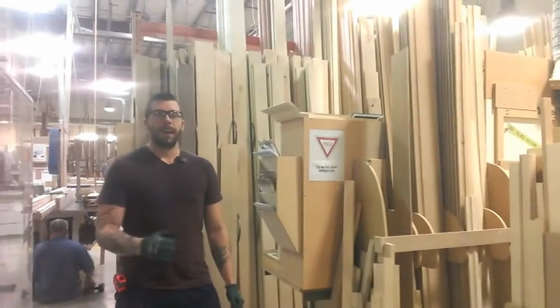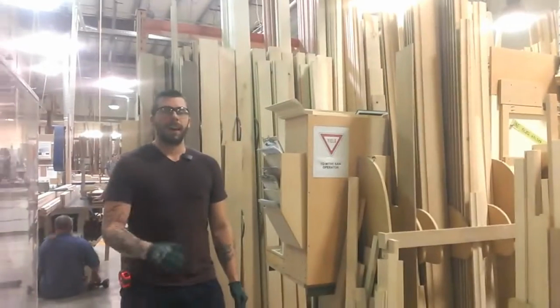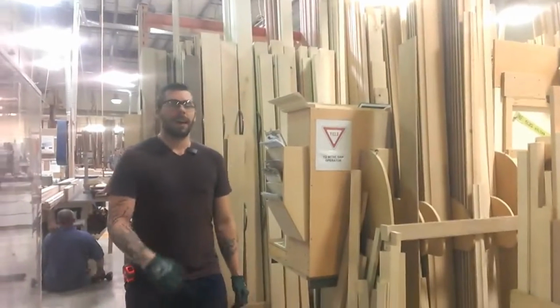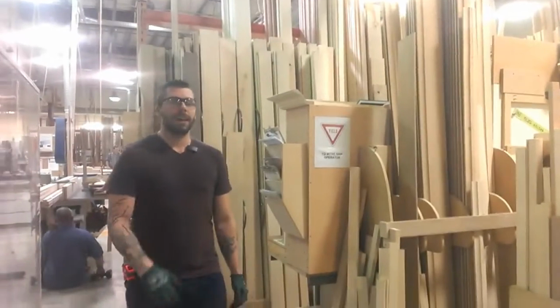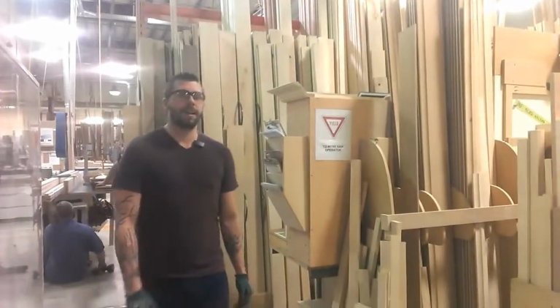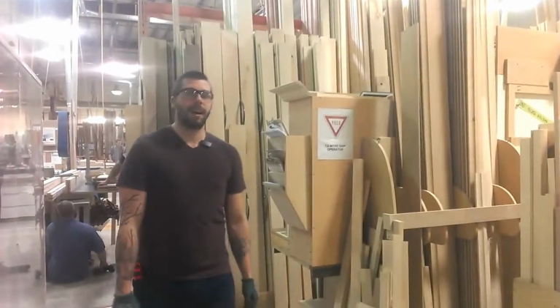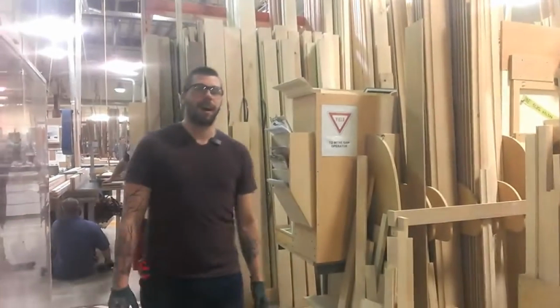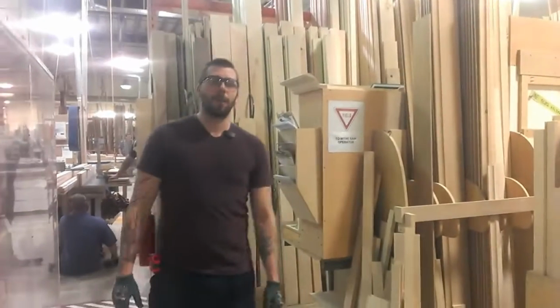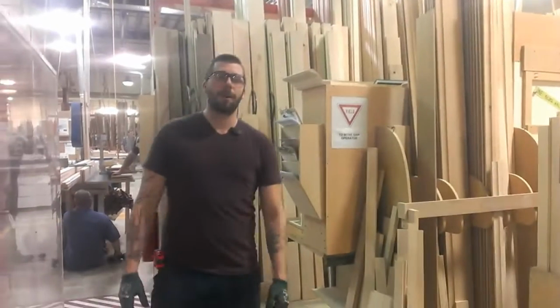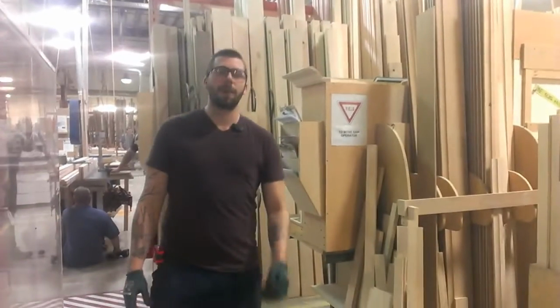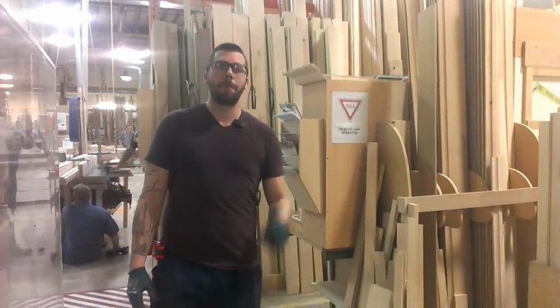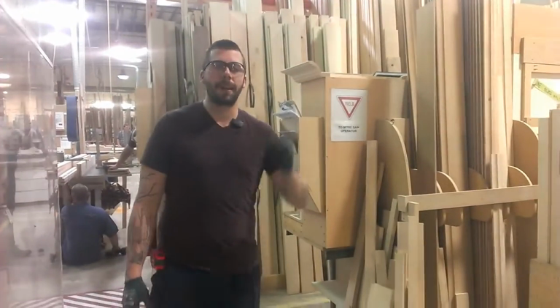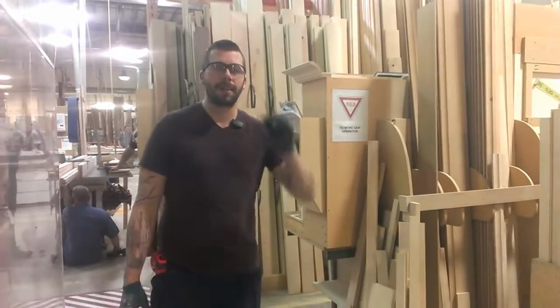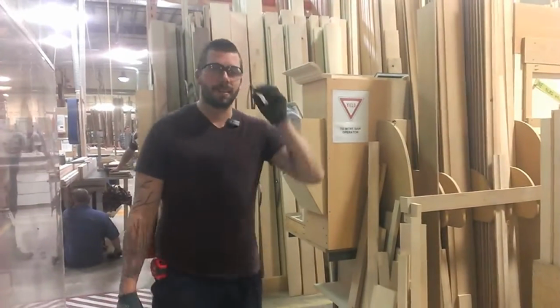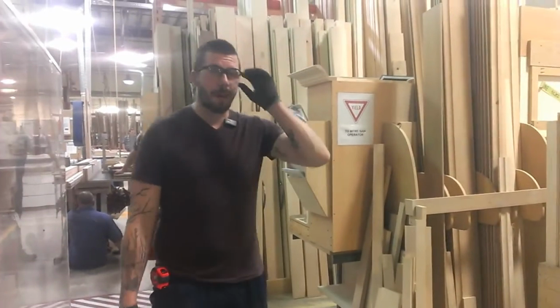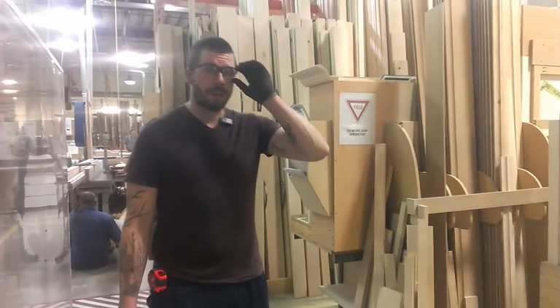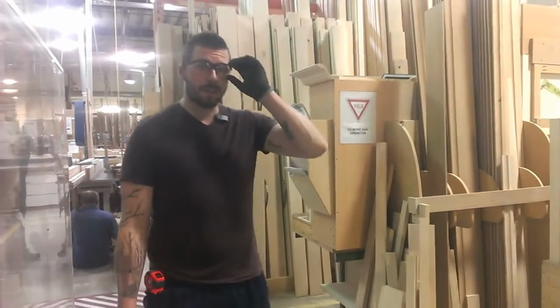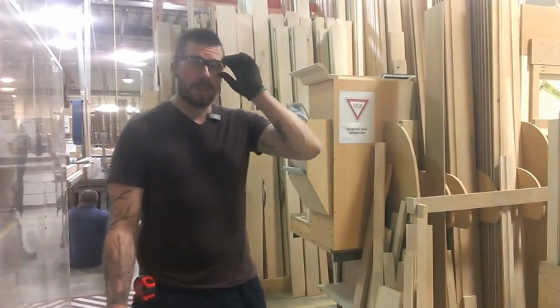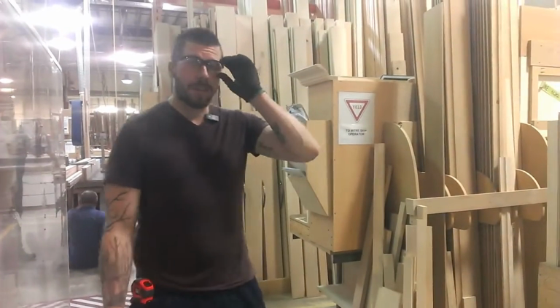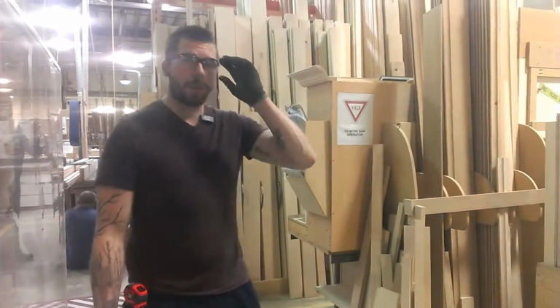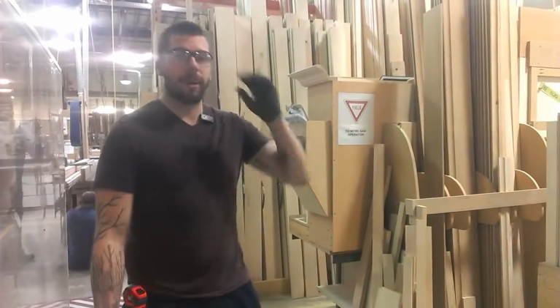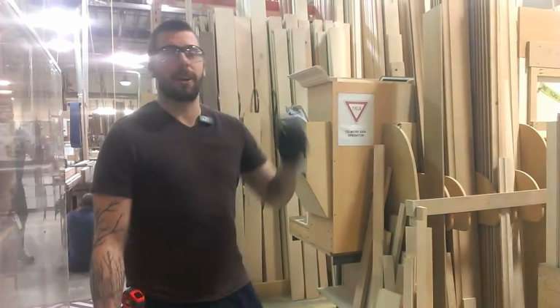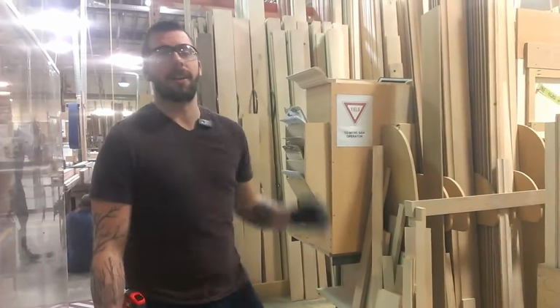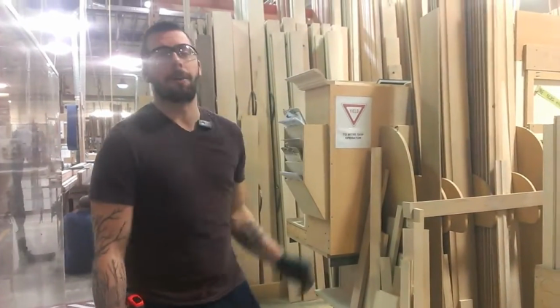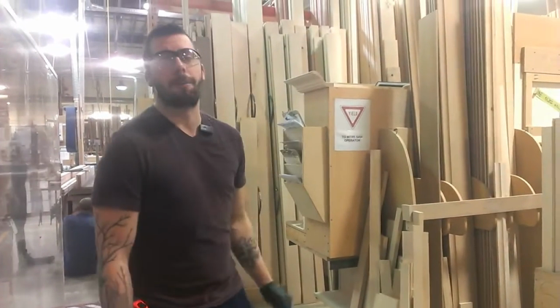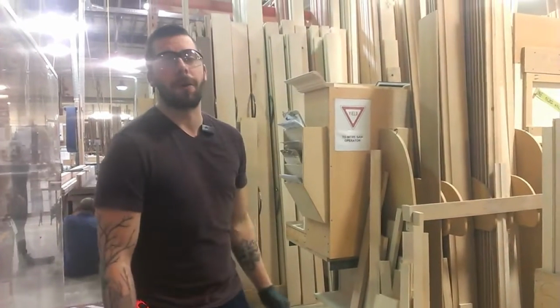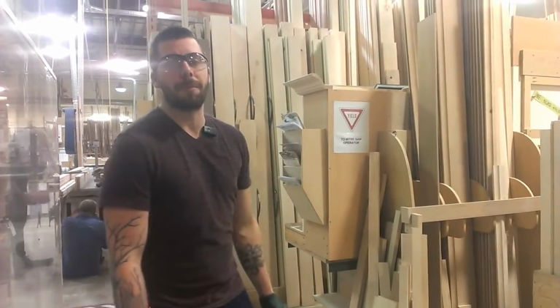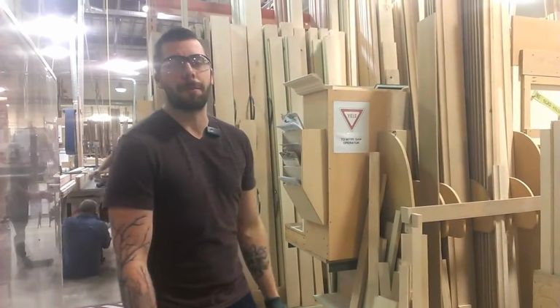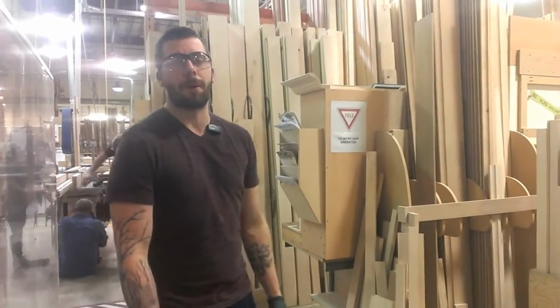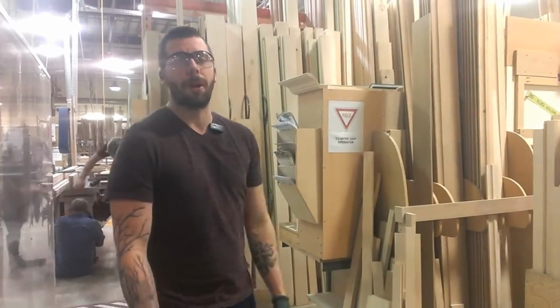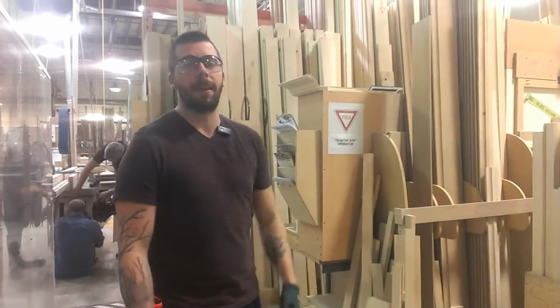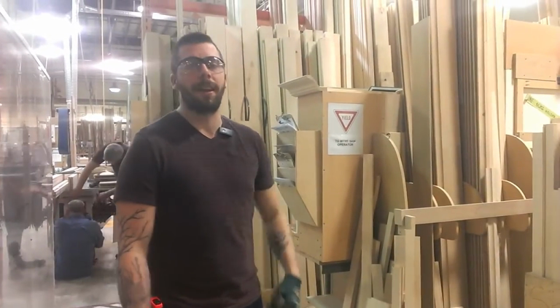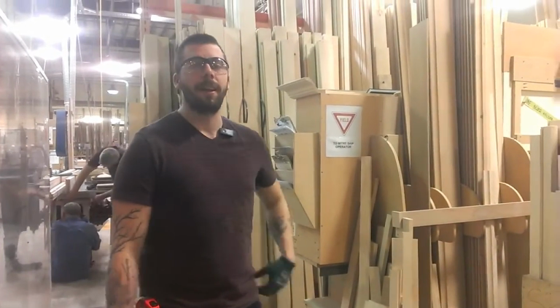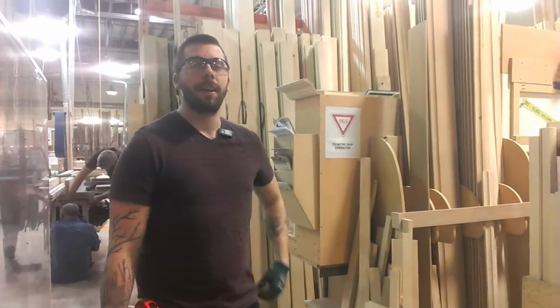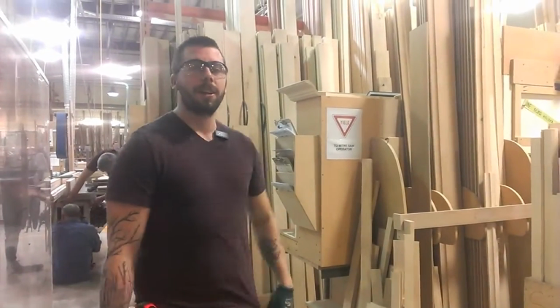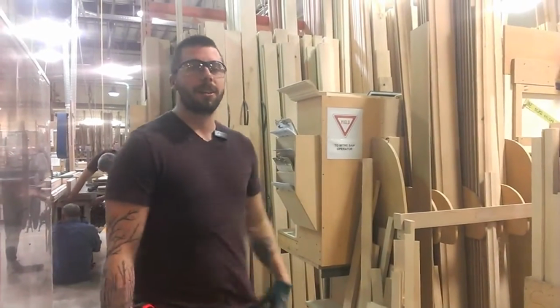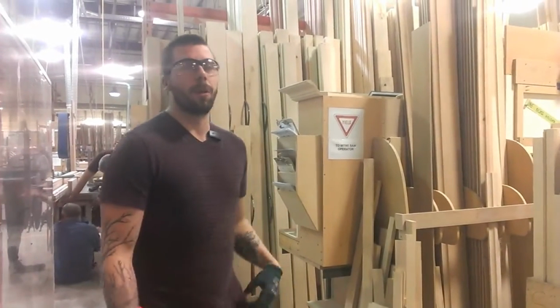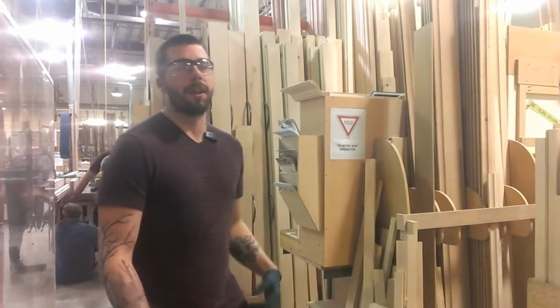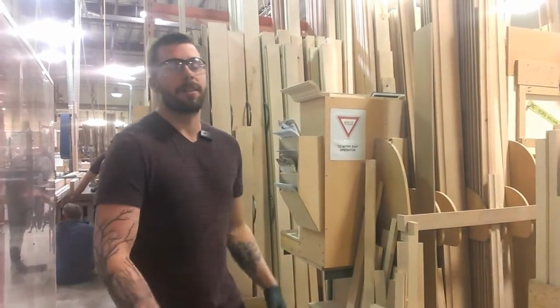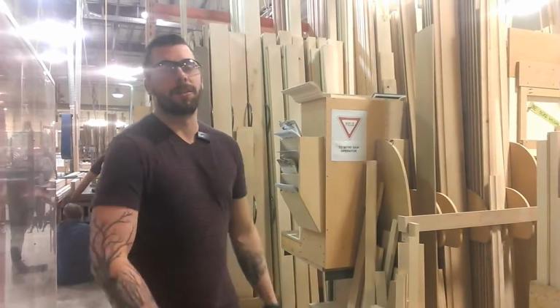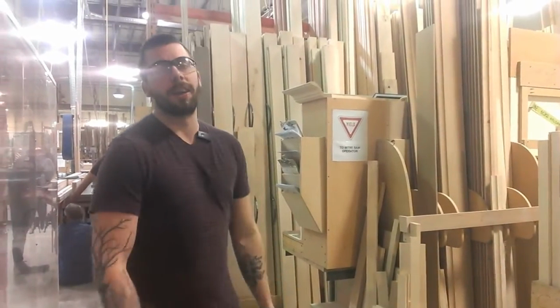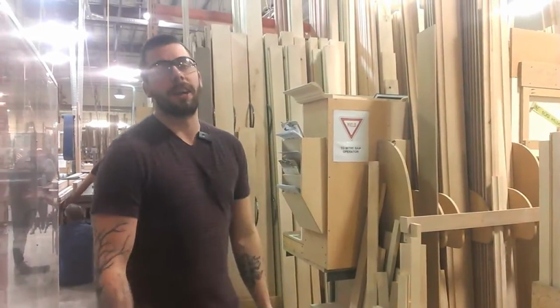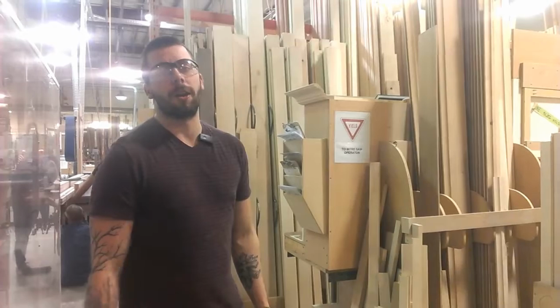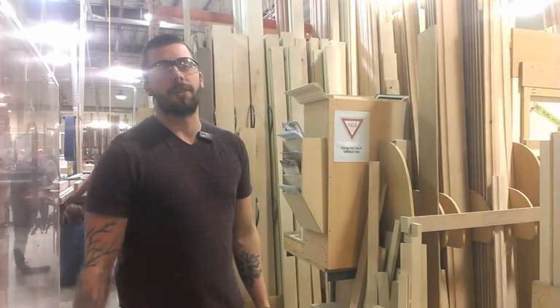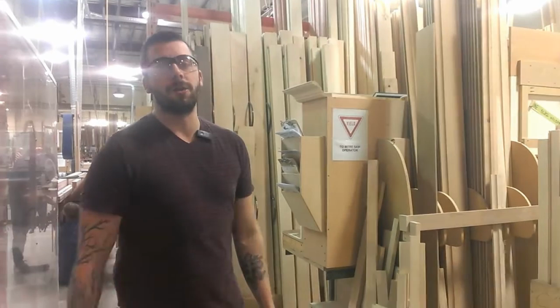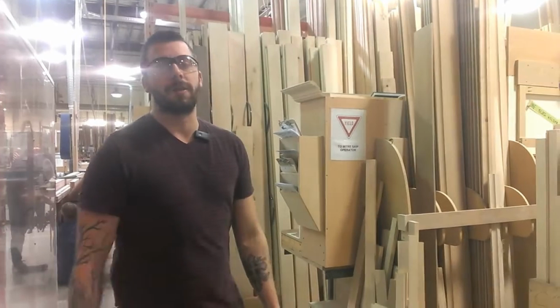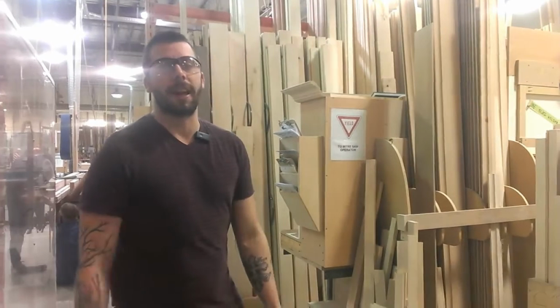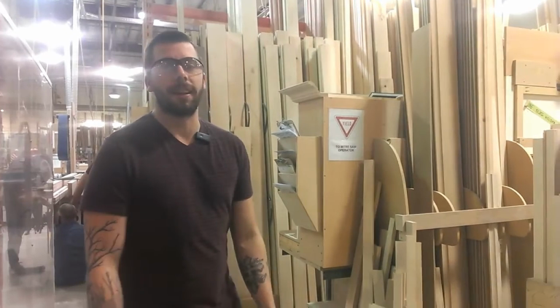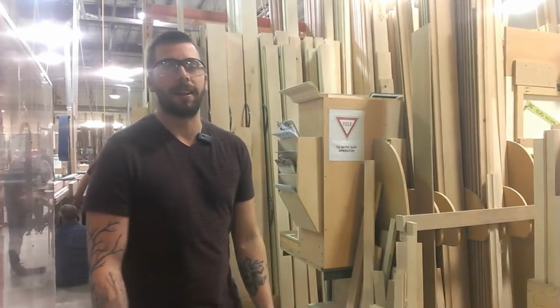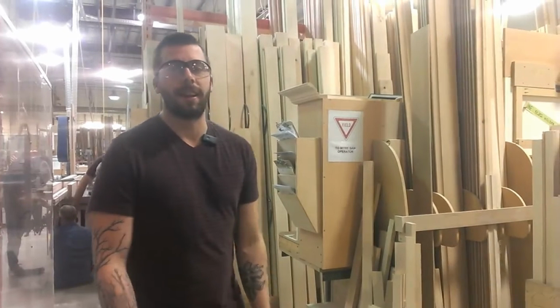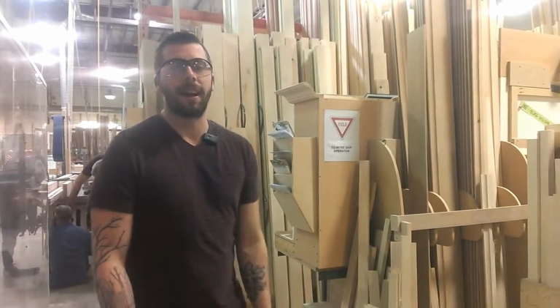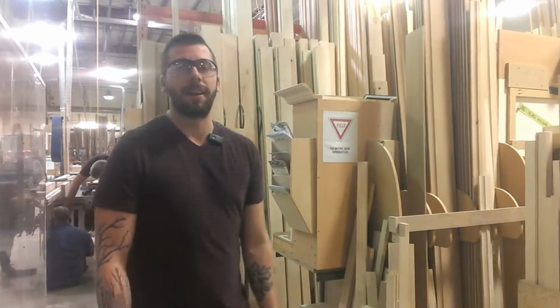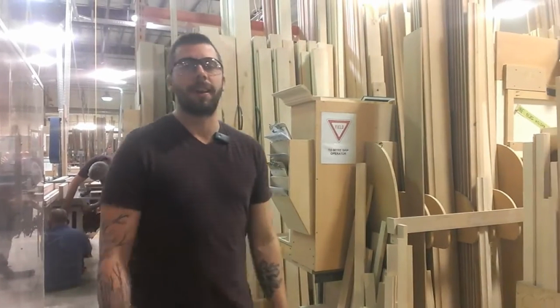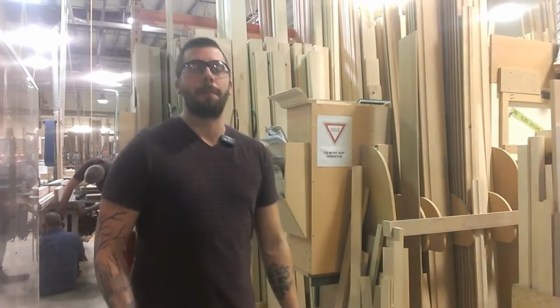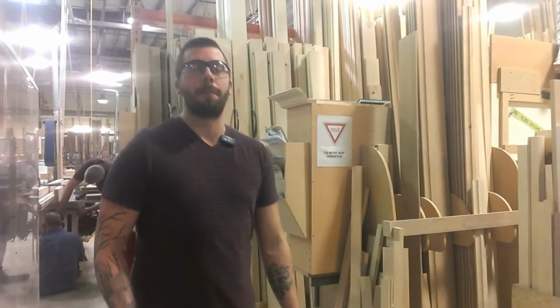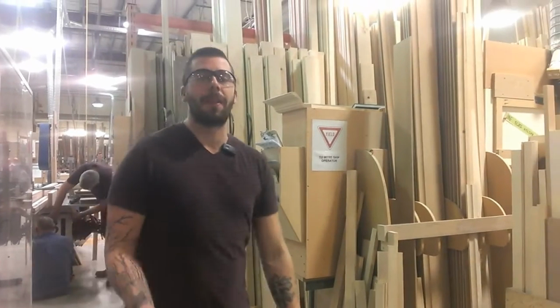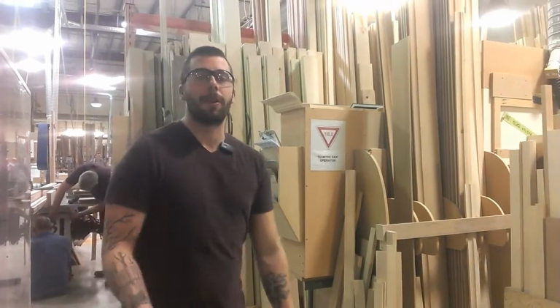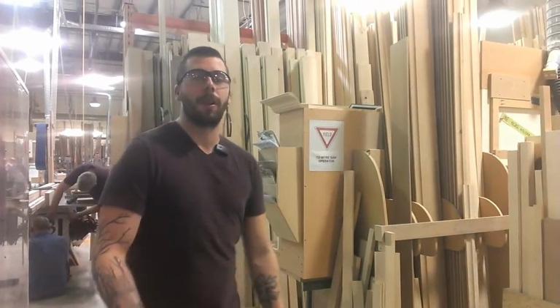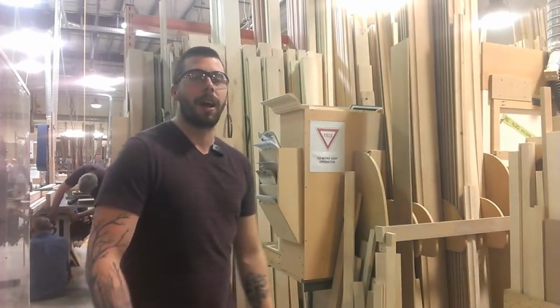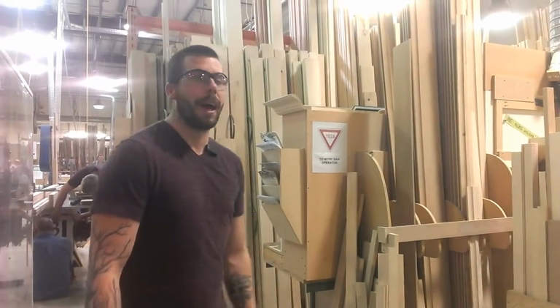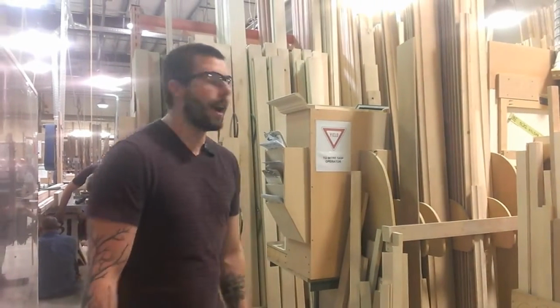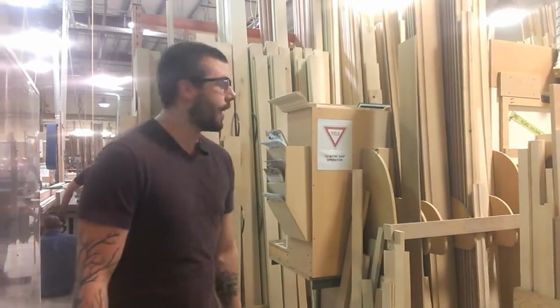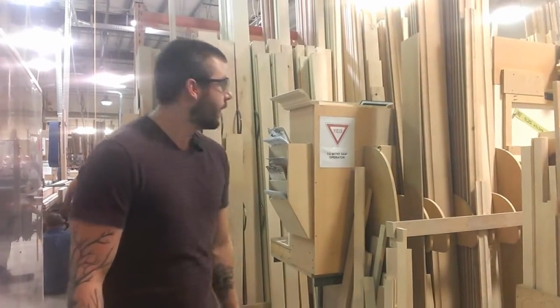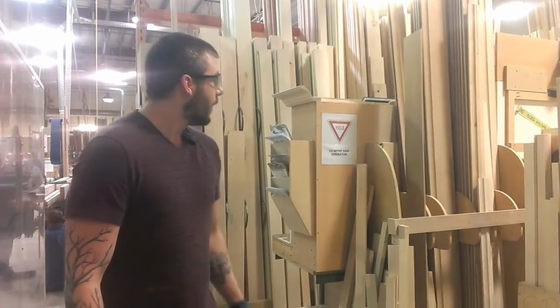Hey guys, welcome back to Specialty. We're here in the prep department. Just wanted to run down a two-second lean idea that Matthew and I had.